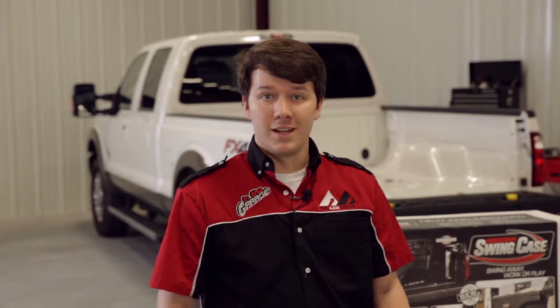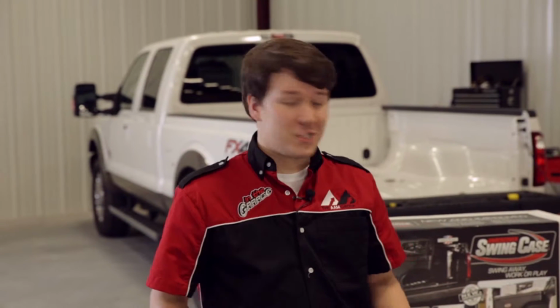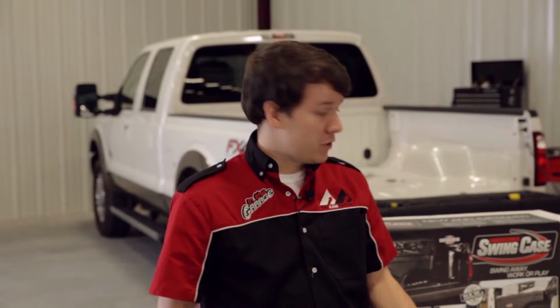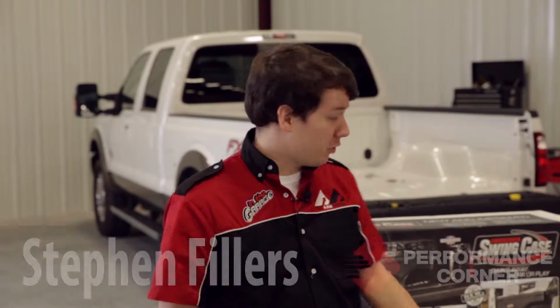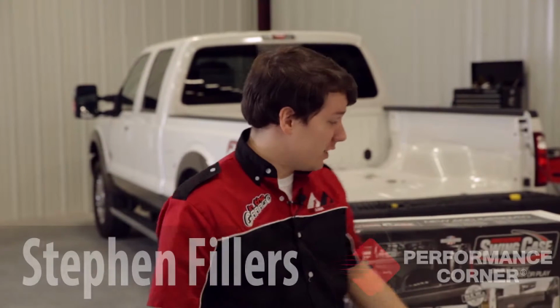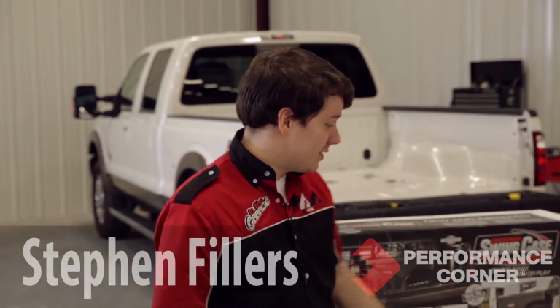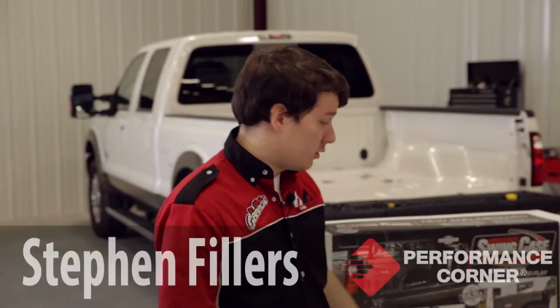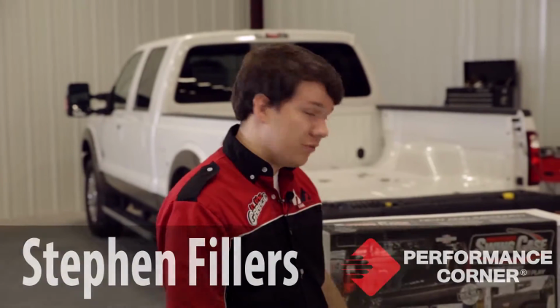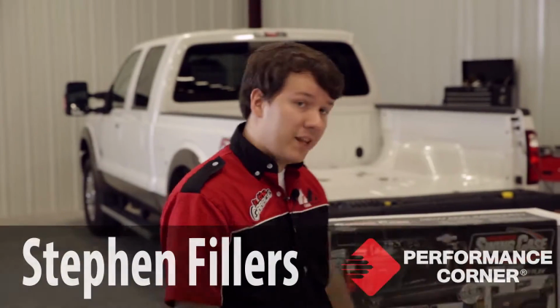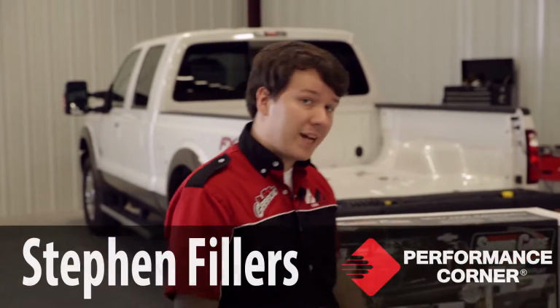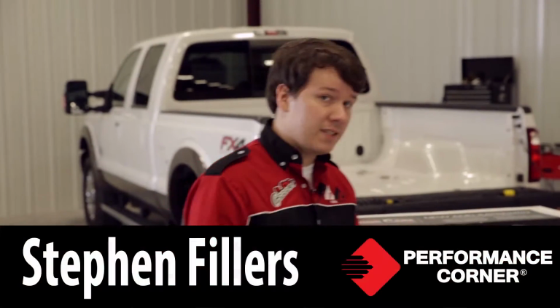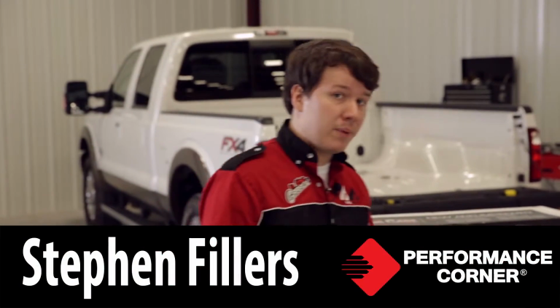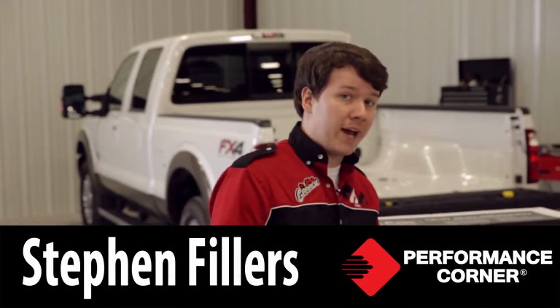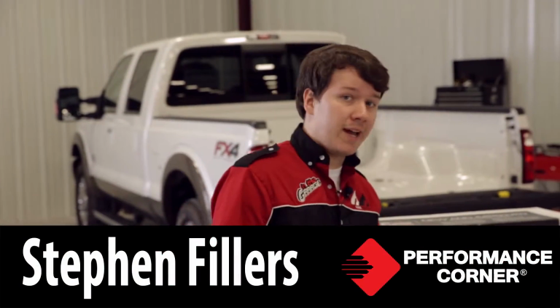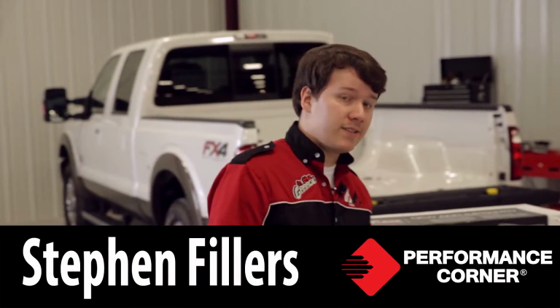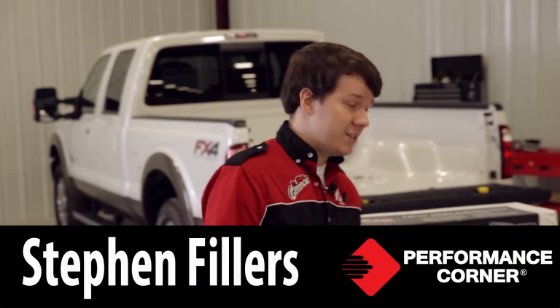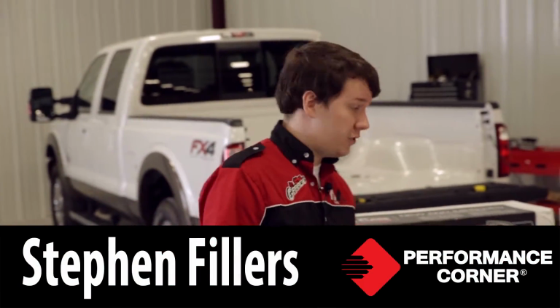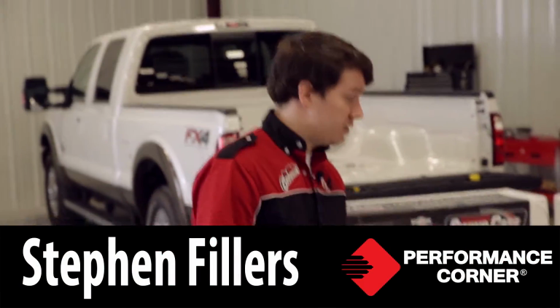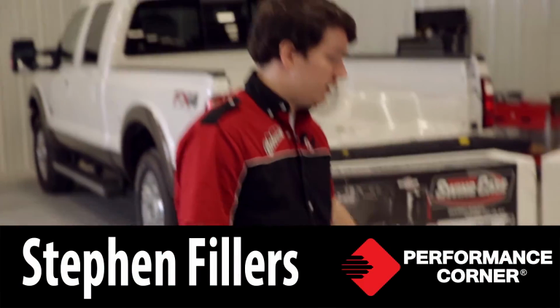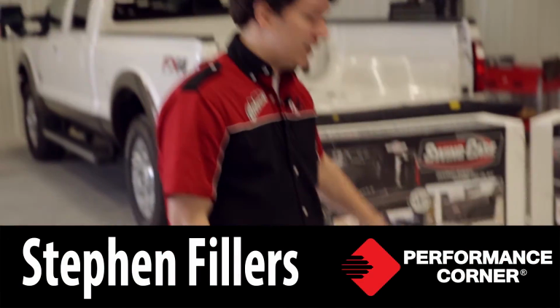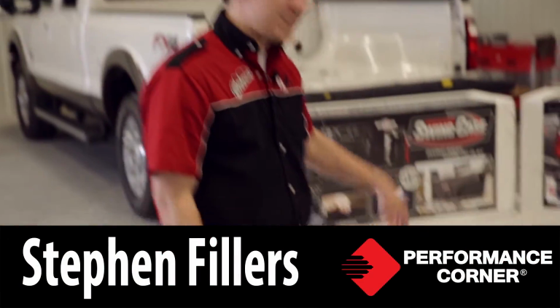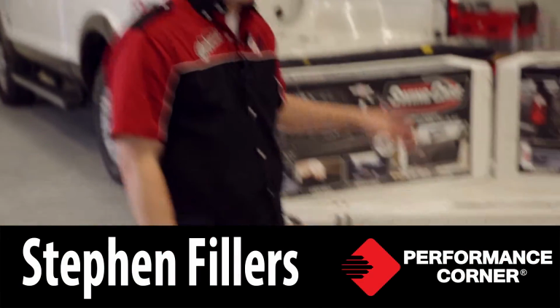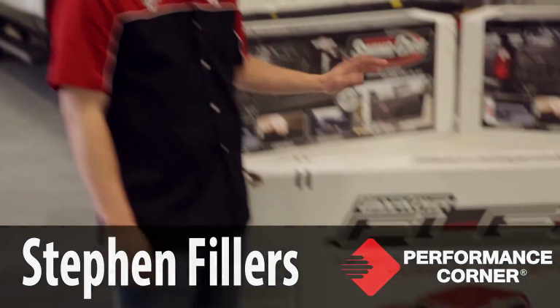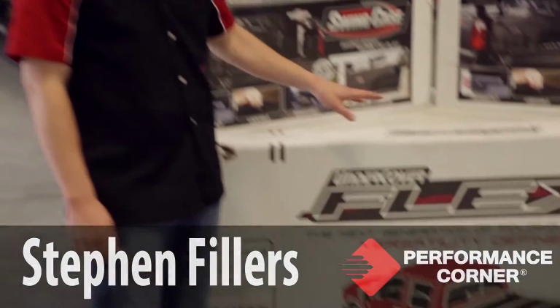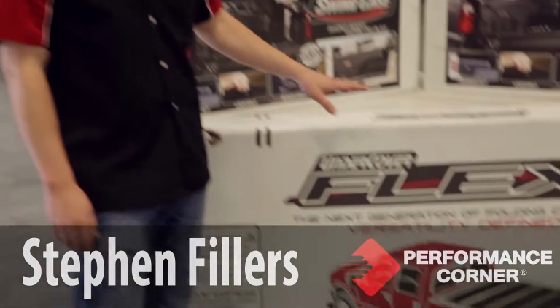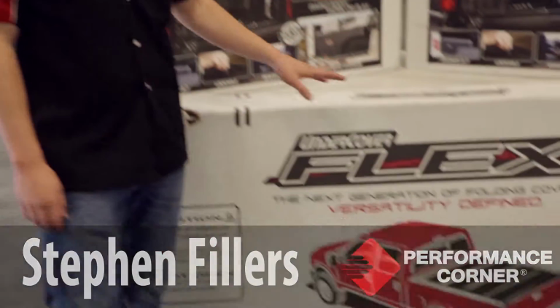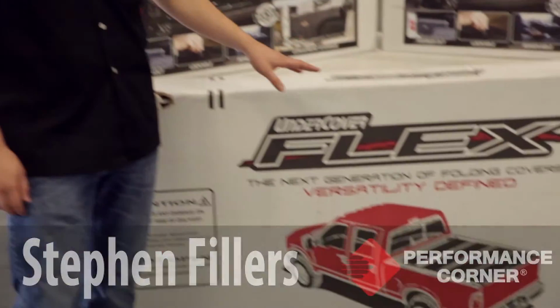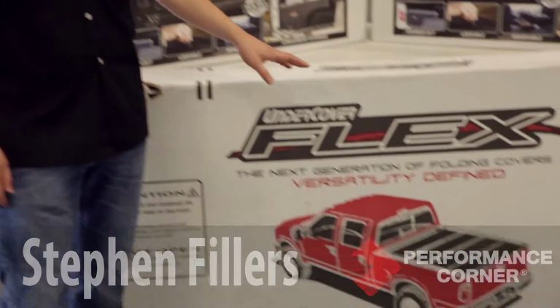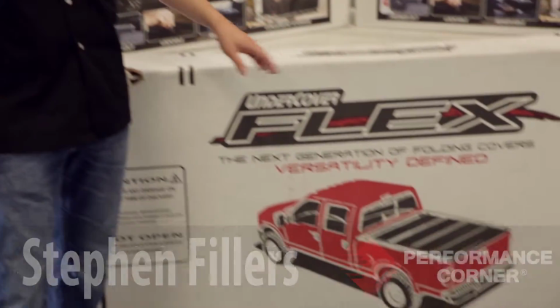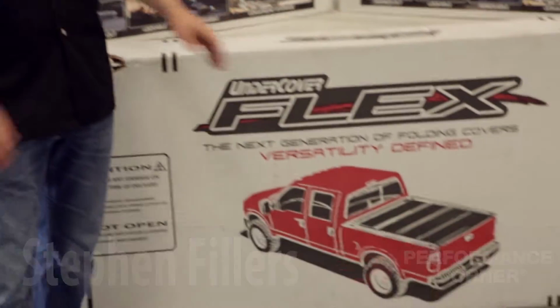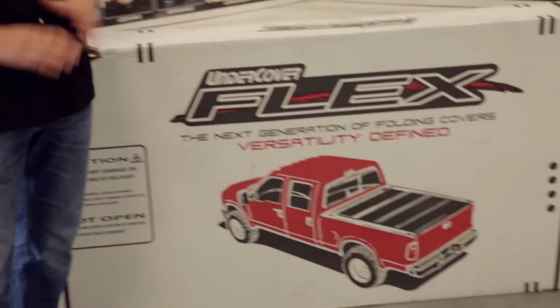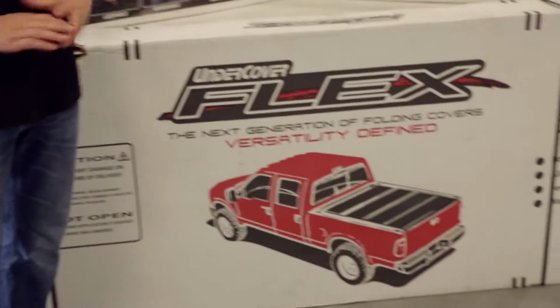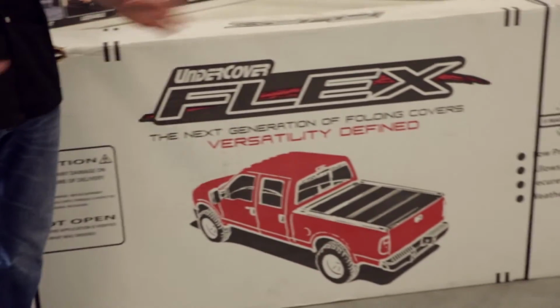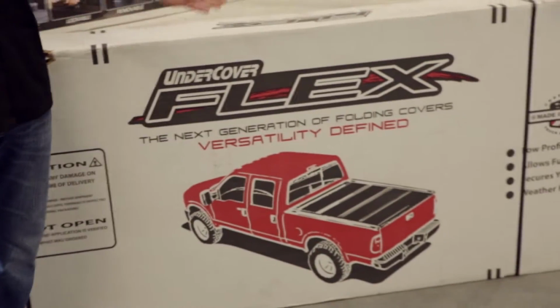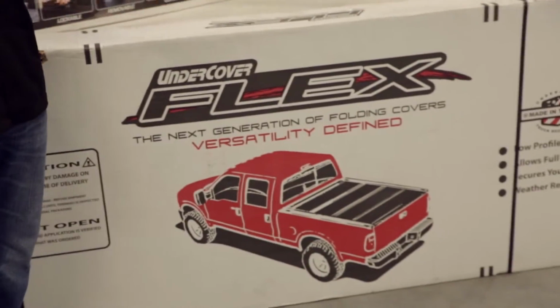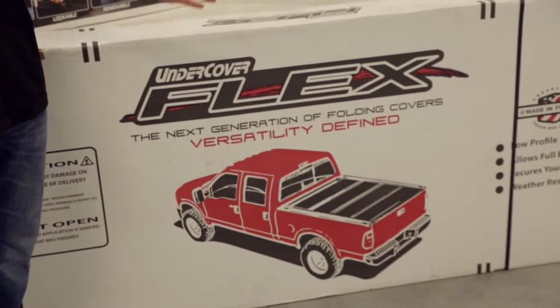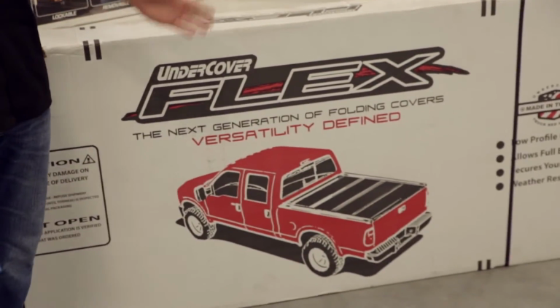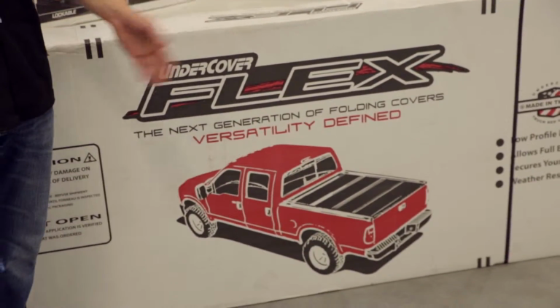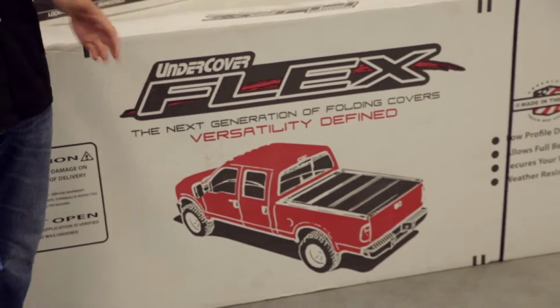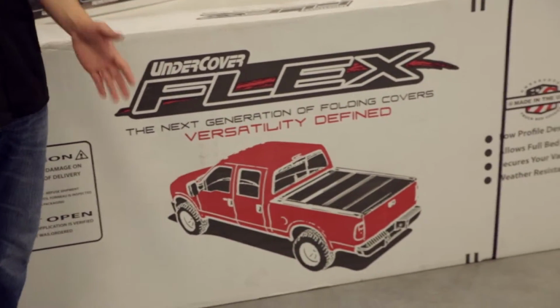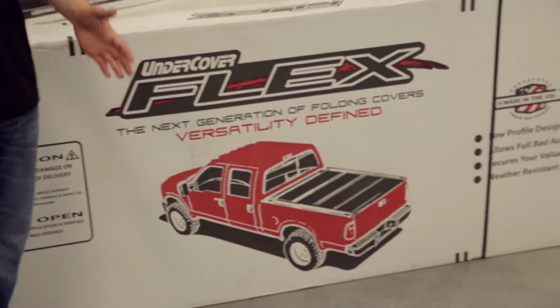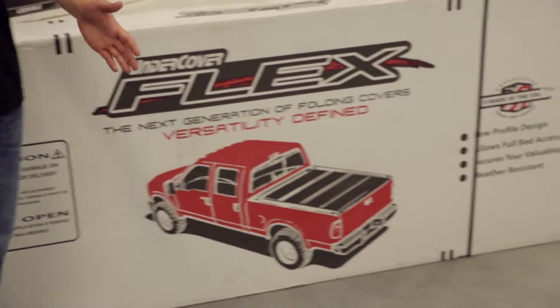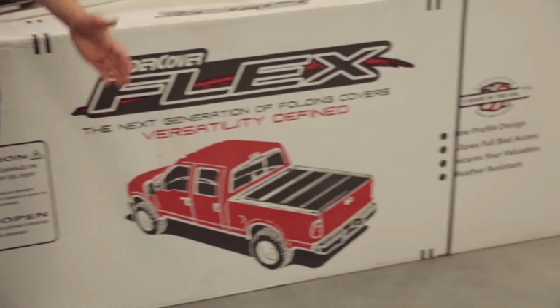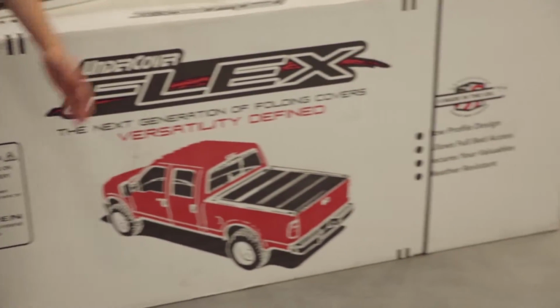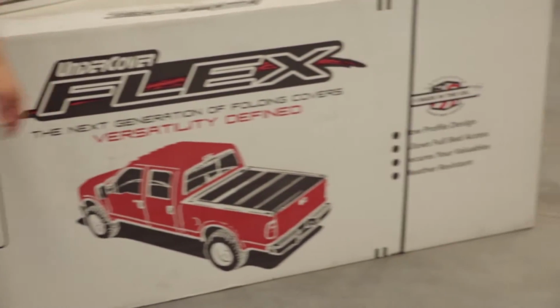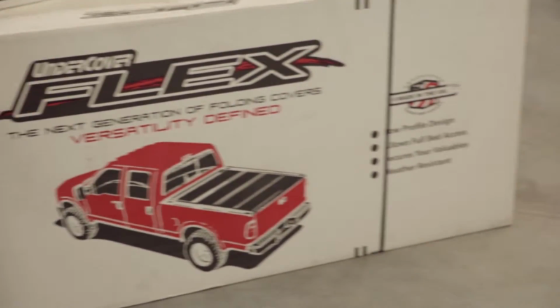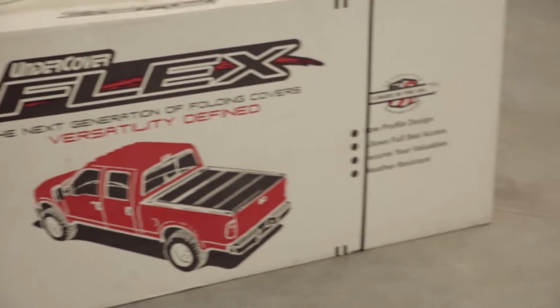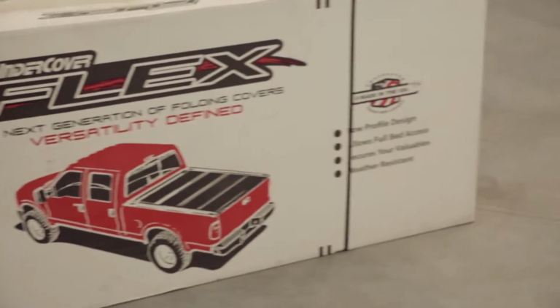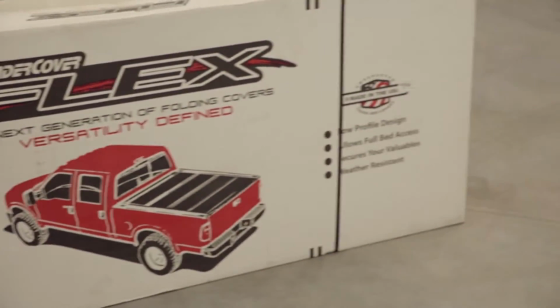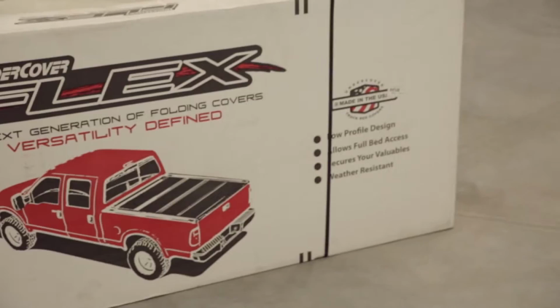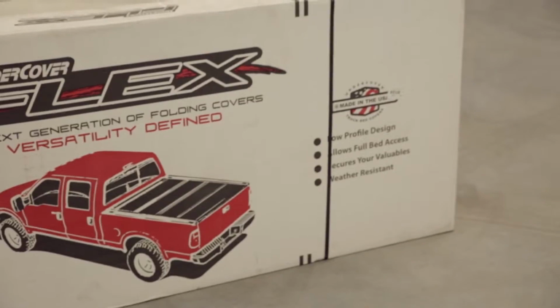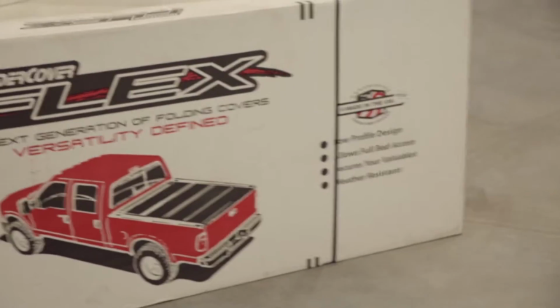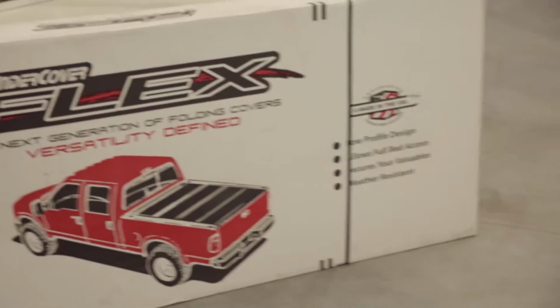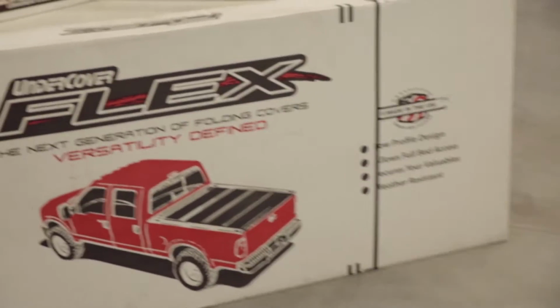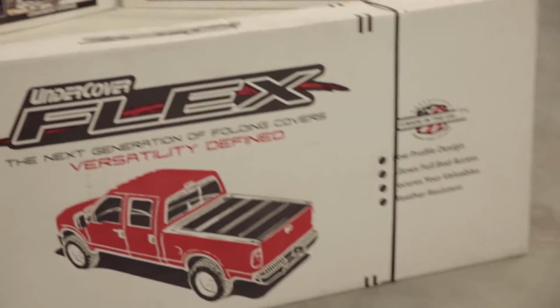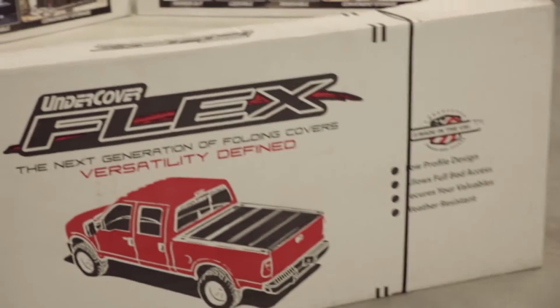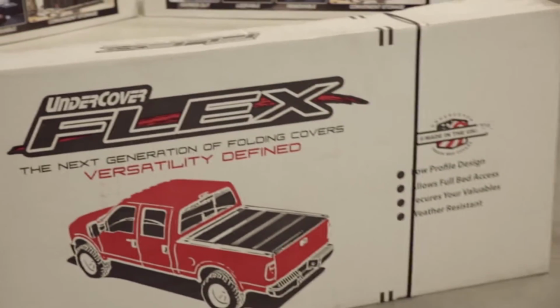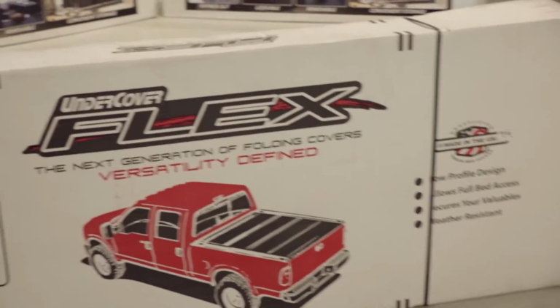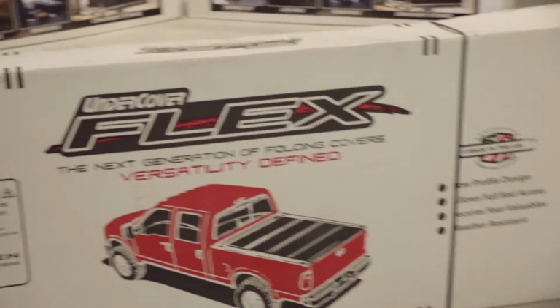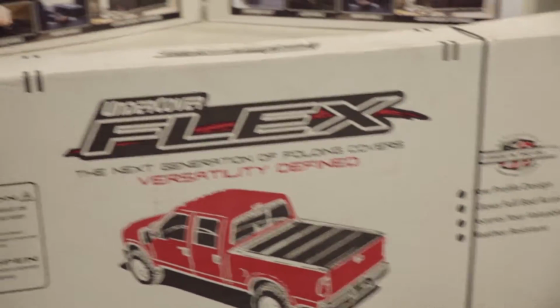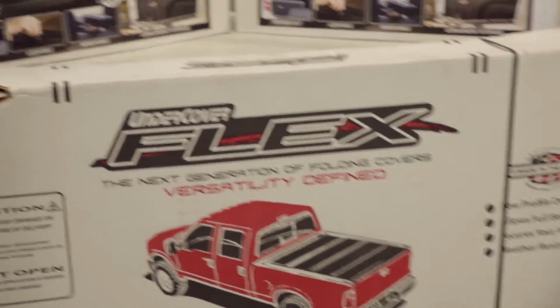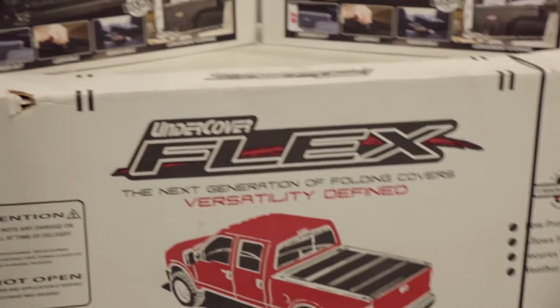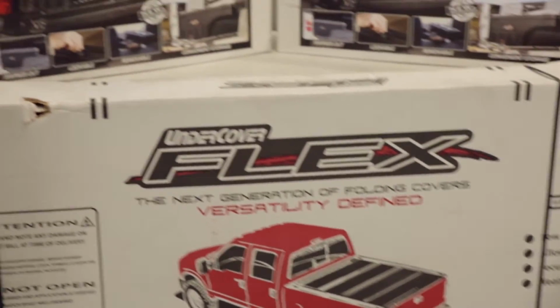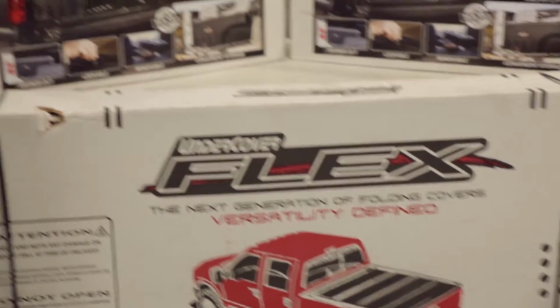So we've already installed a Flex in the past. As you can see, it's still low profile, made in the USA — great cover. But today, let's look at more of the details on the swing case.